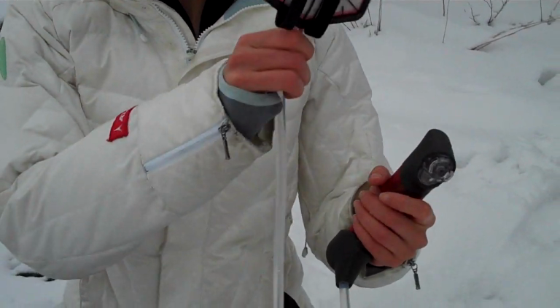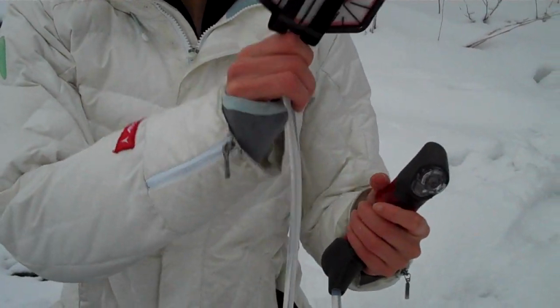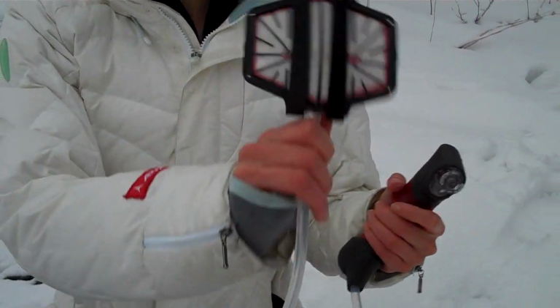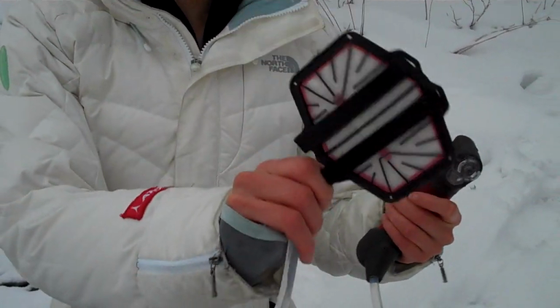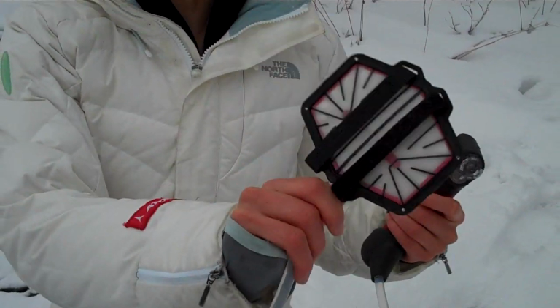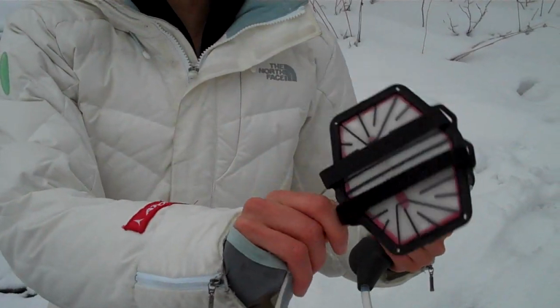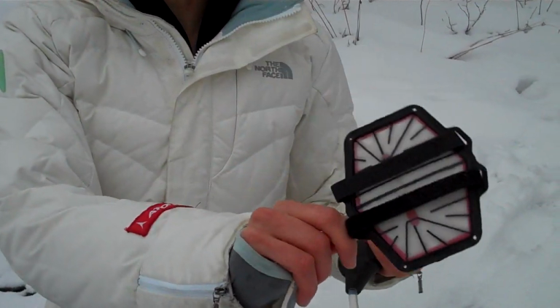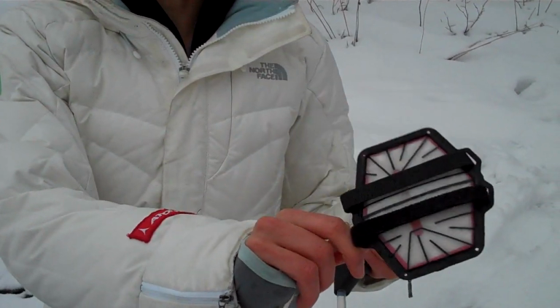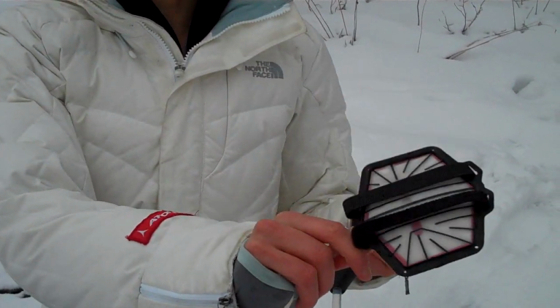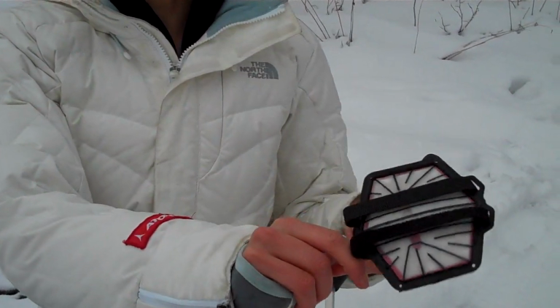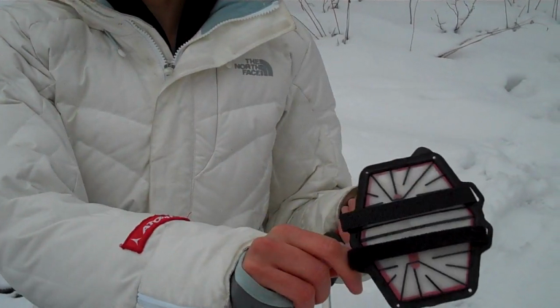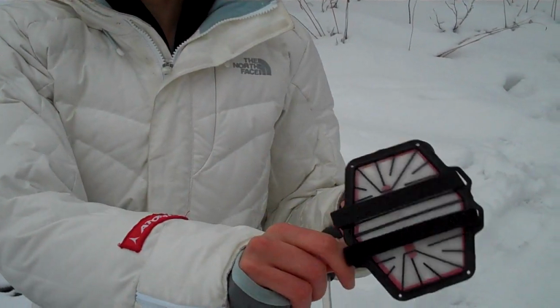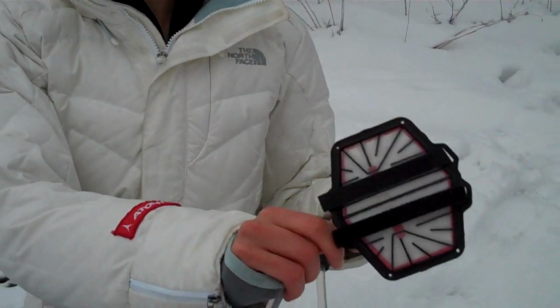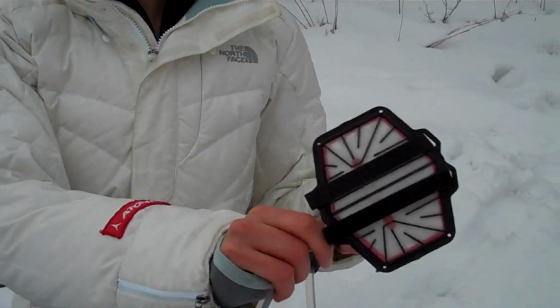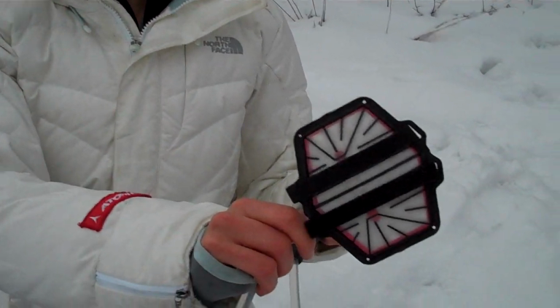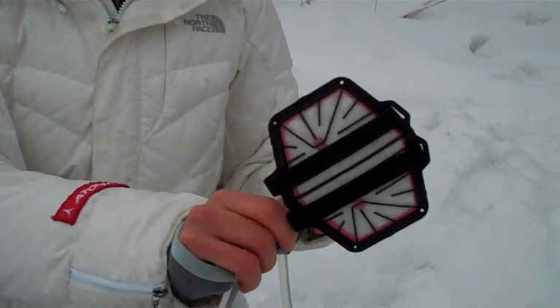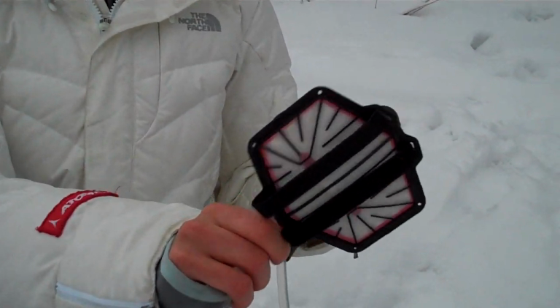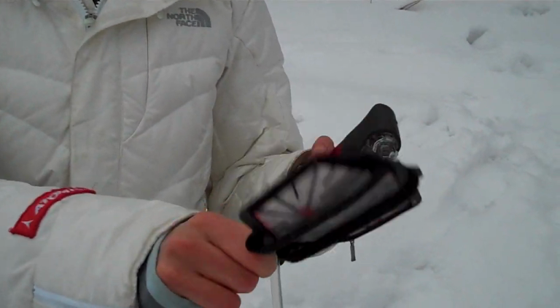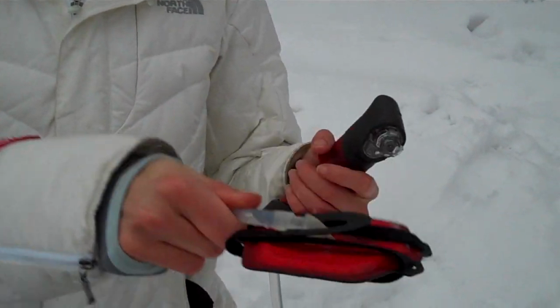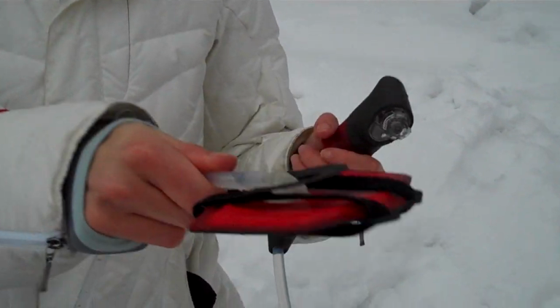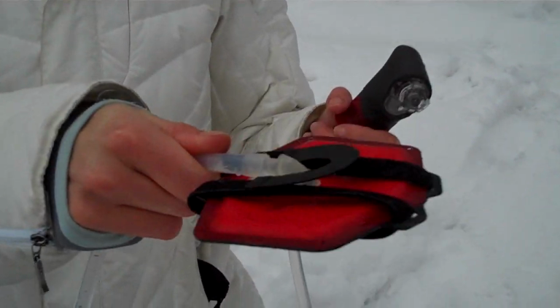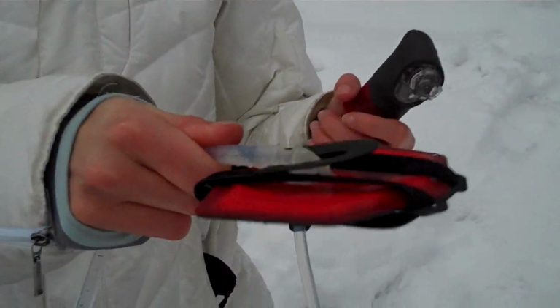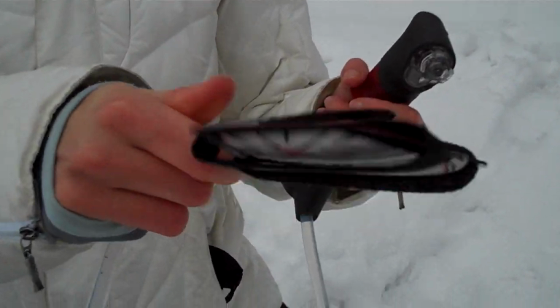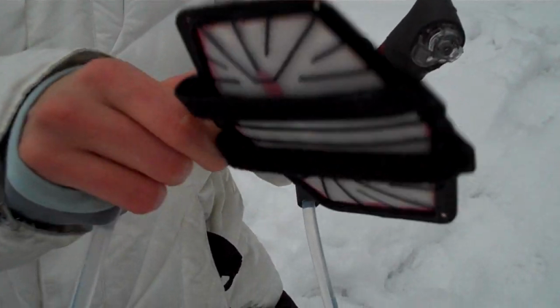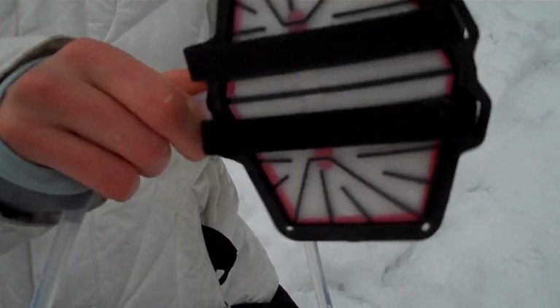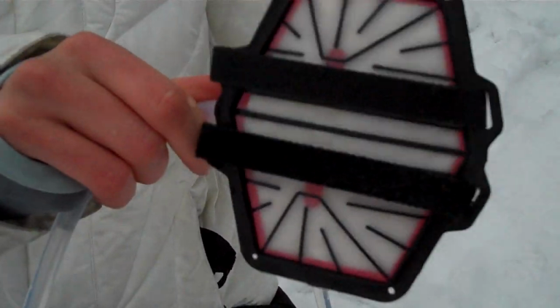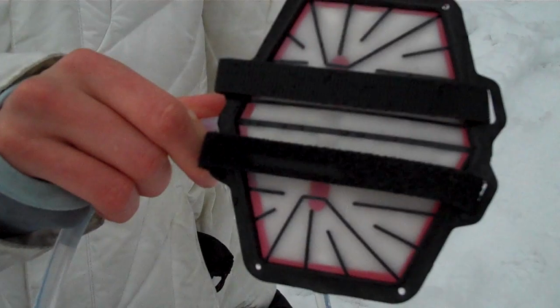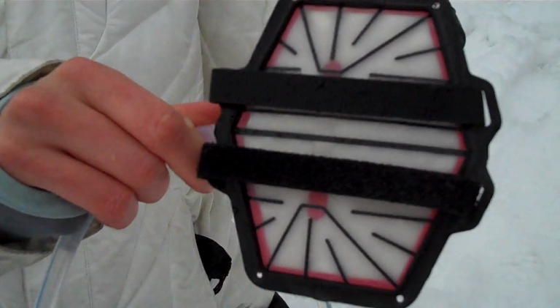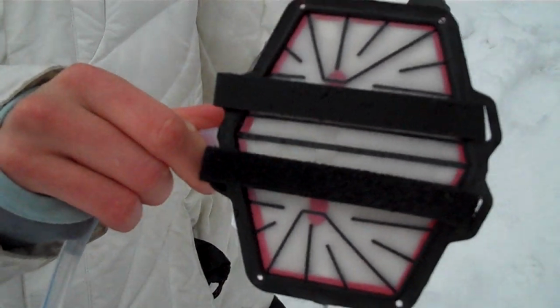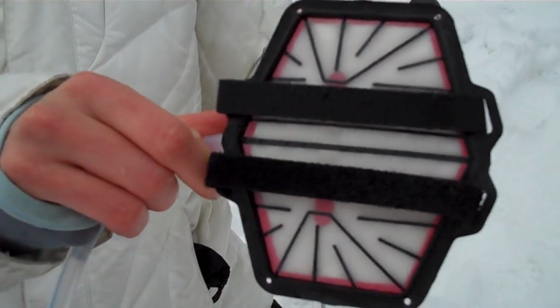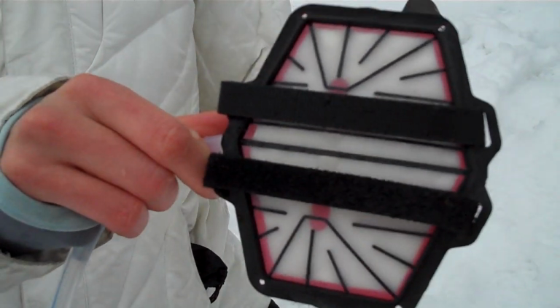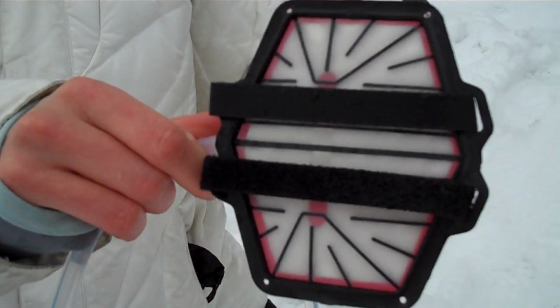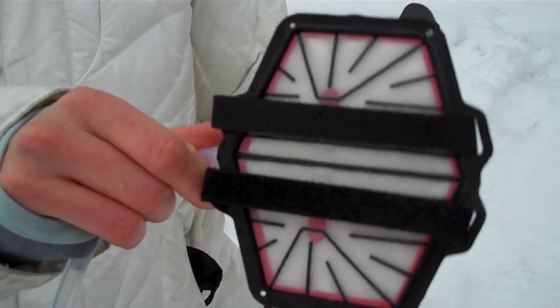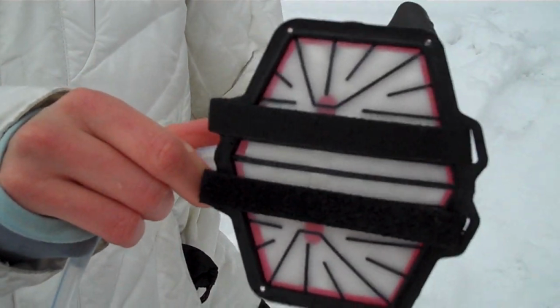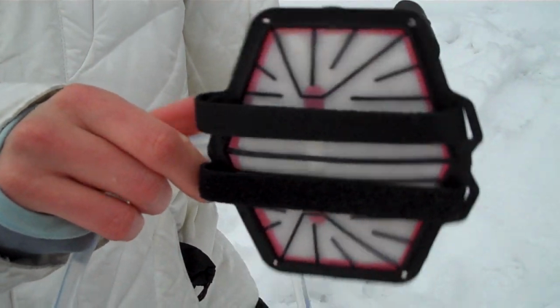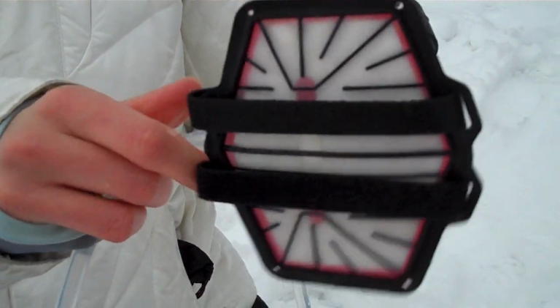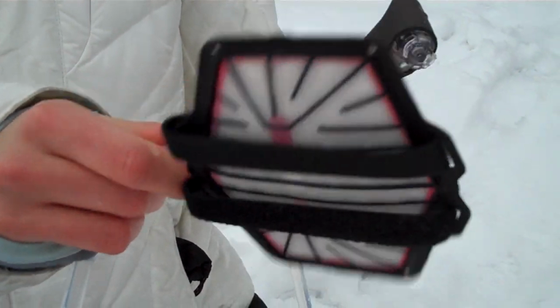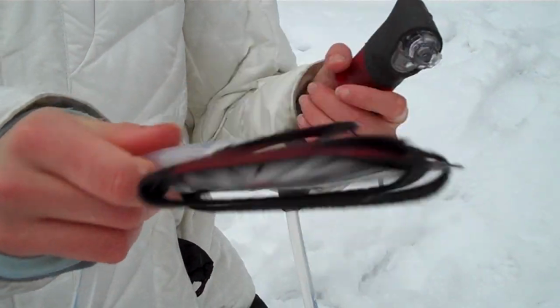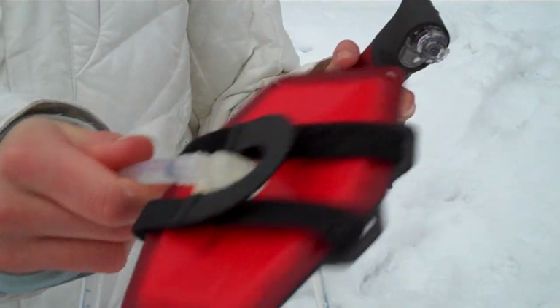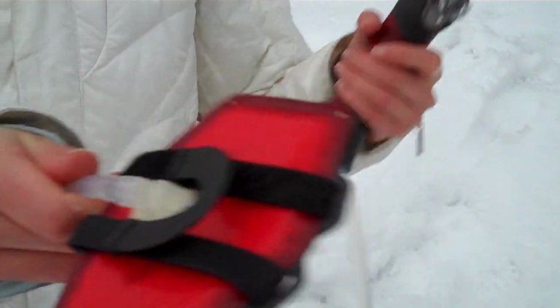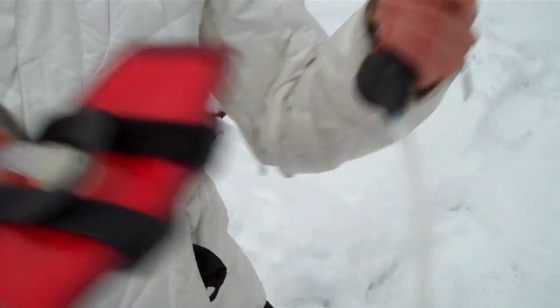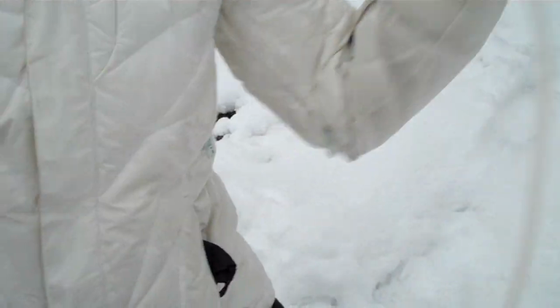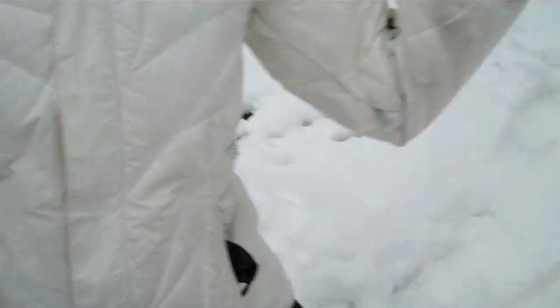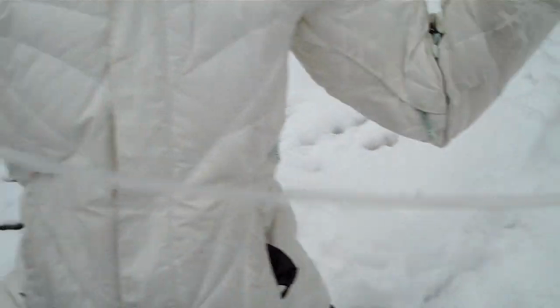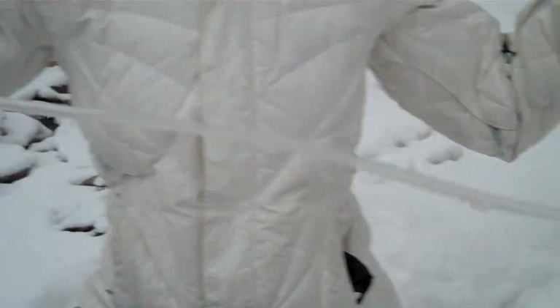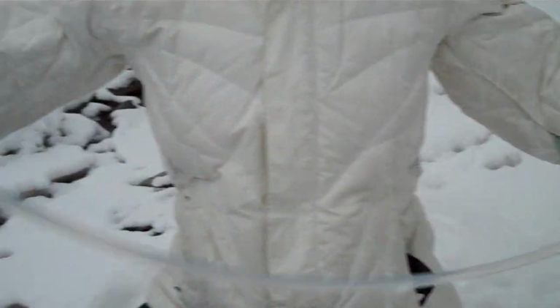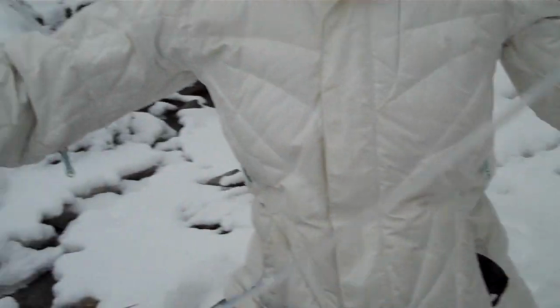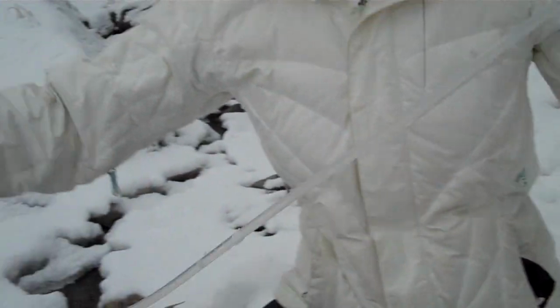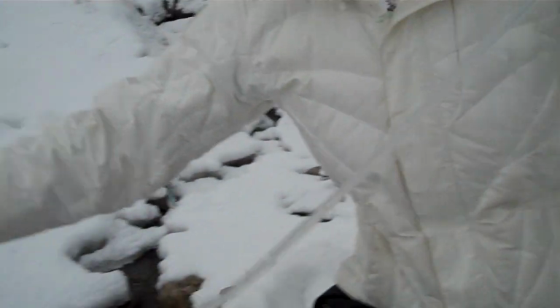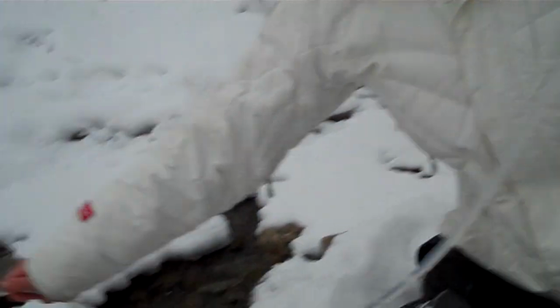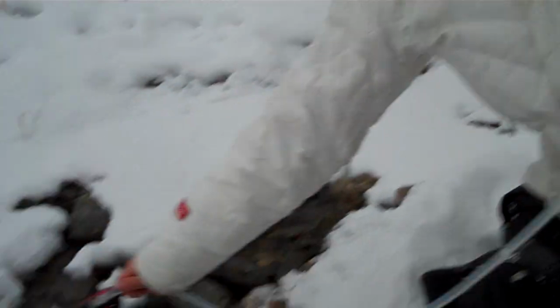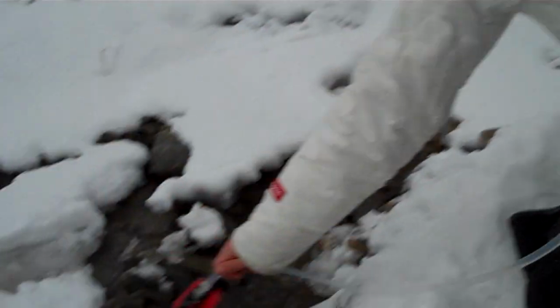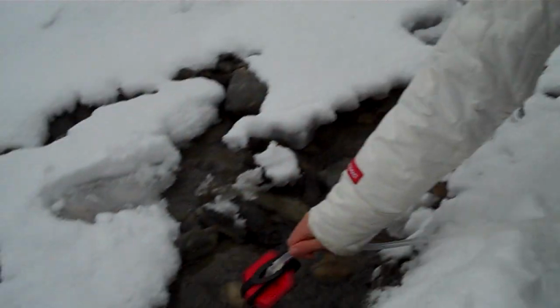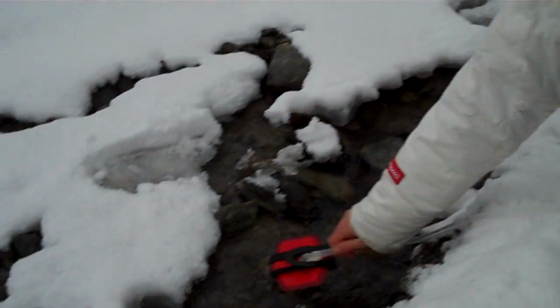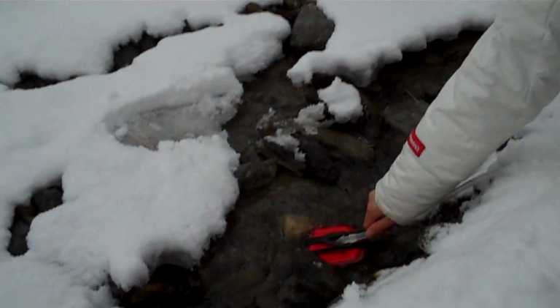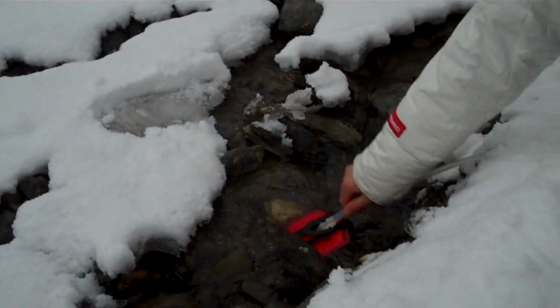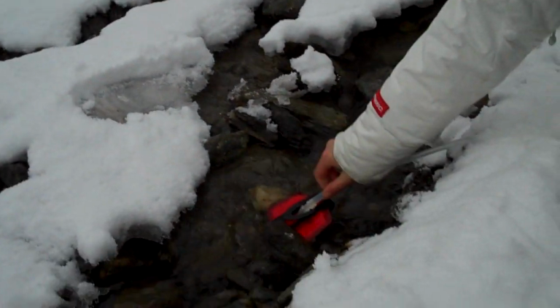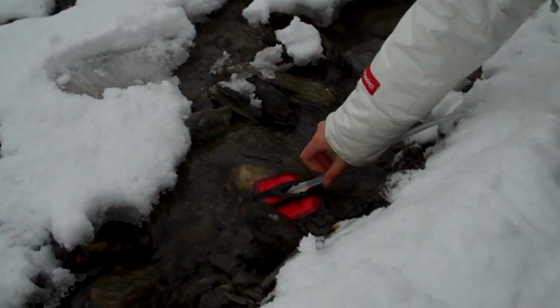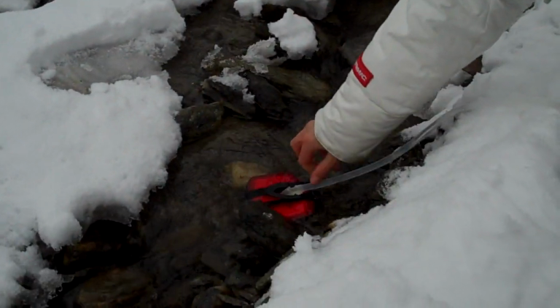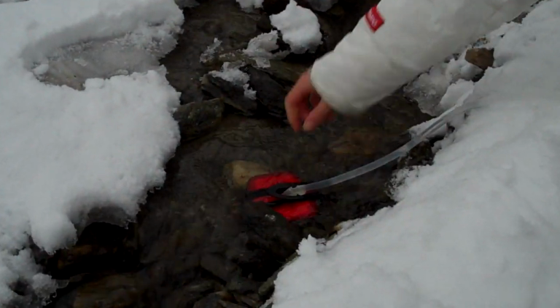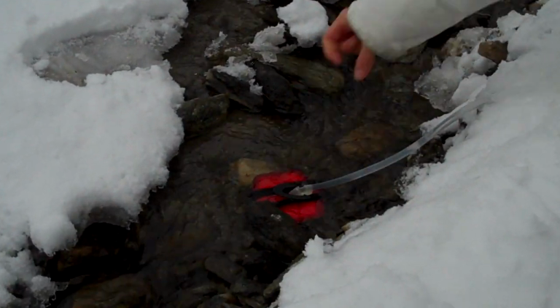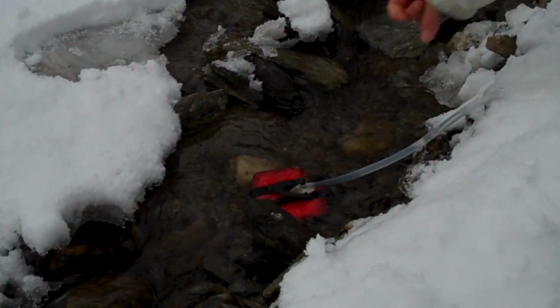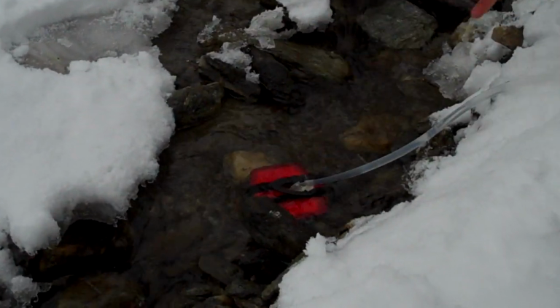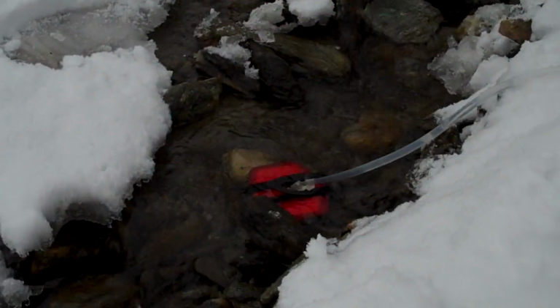This is the pre-filter. I recommend you wet it before you use it so that it flows from the top better, like so.